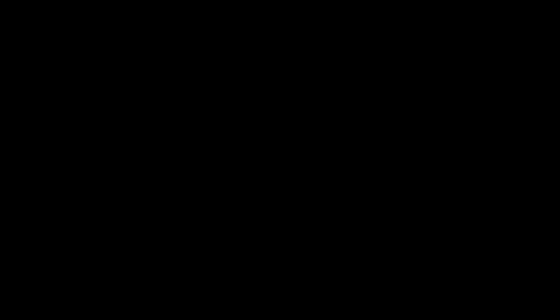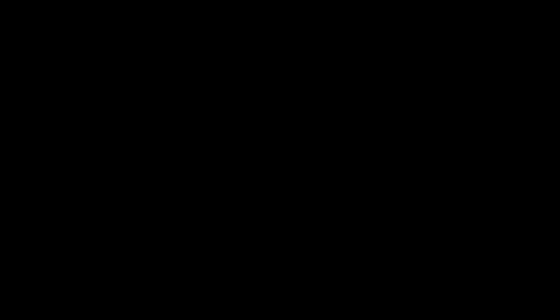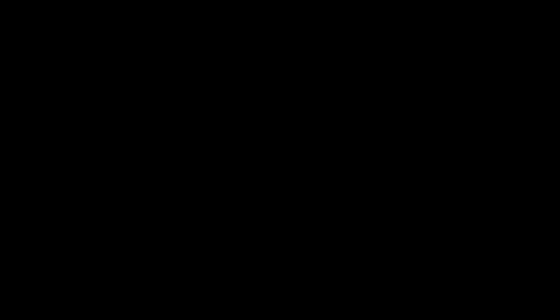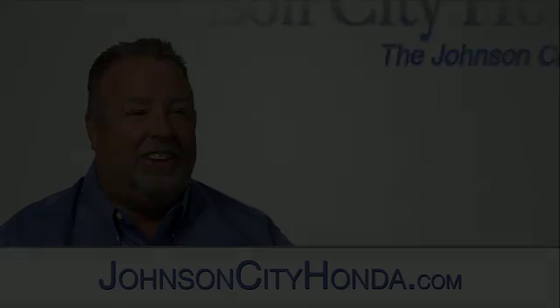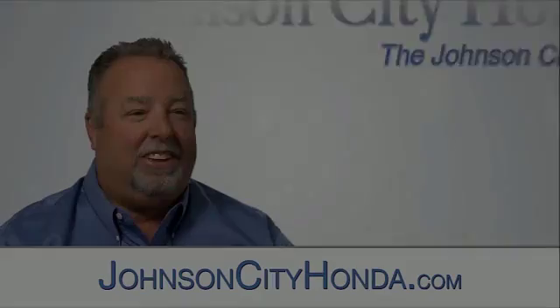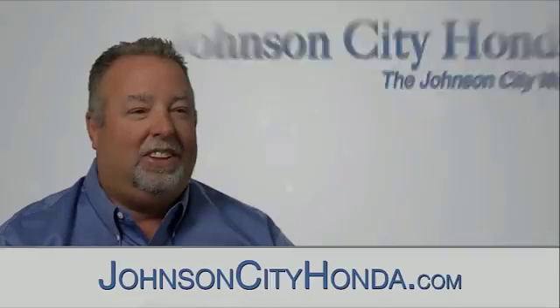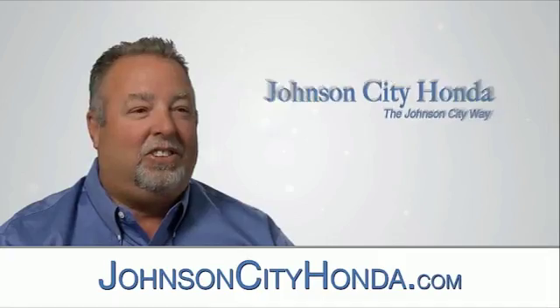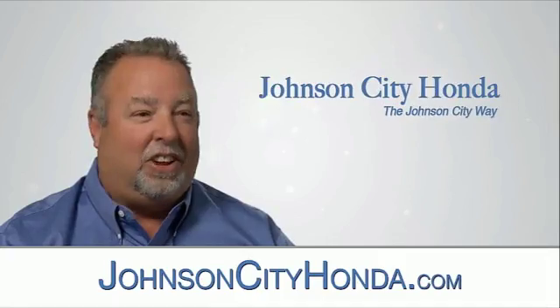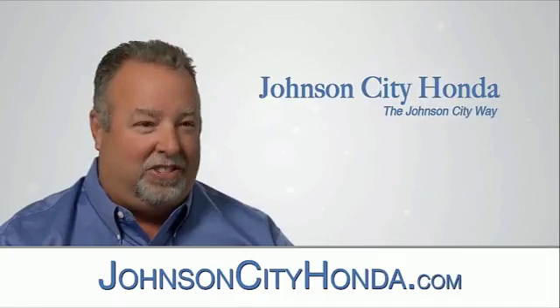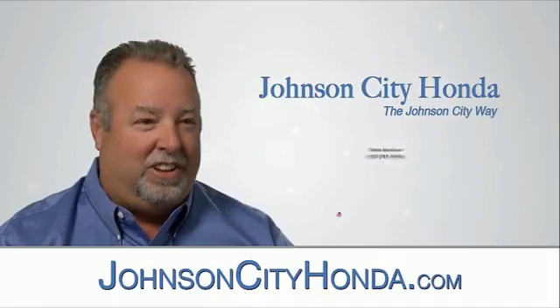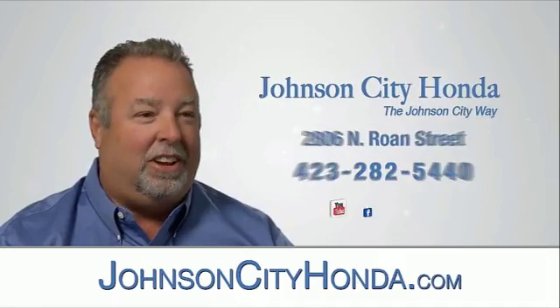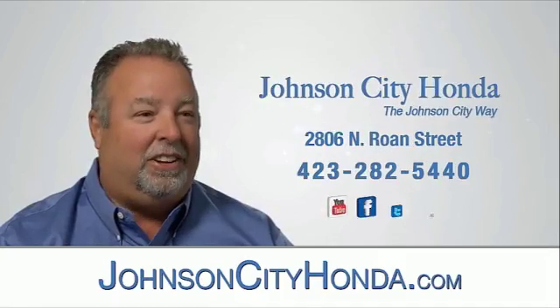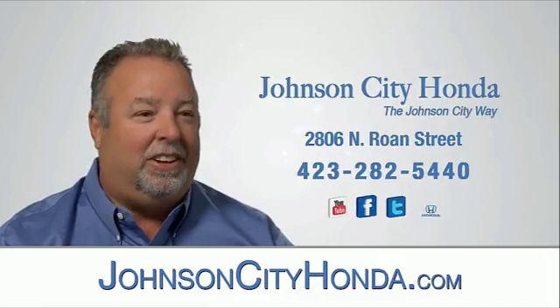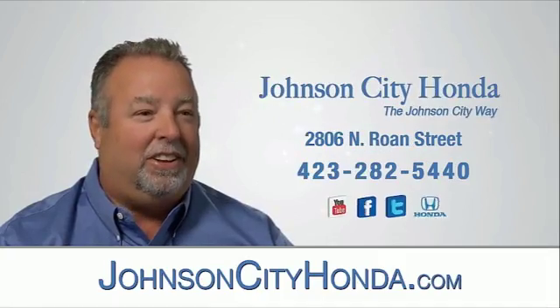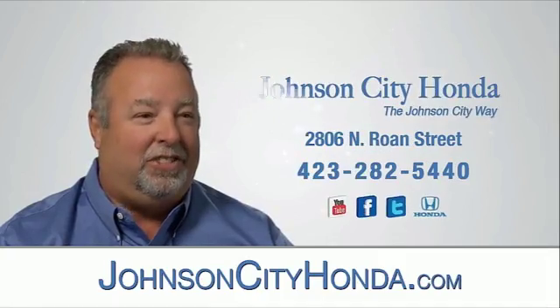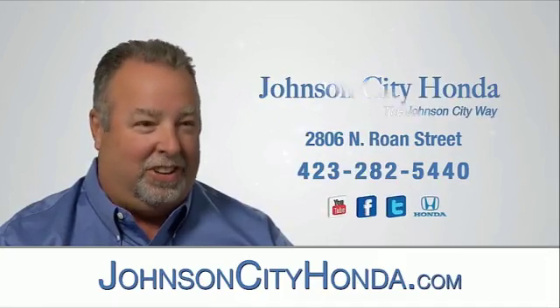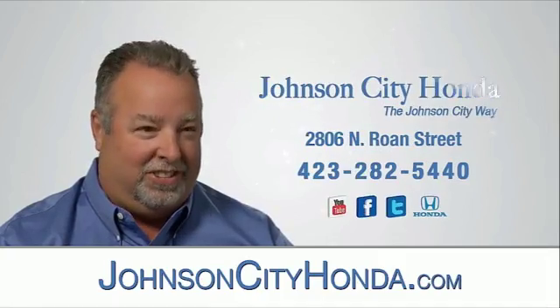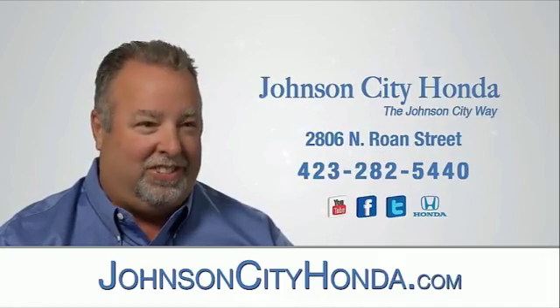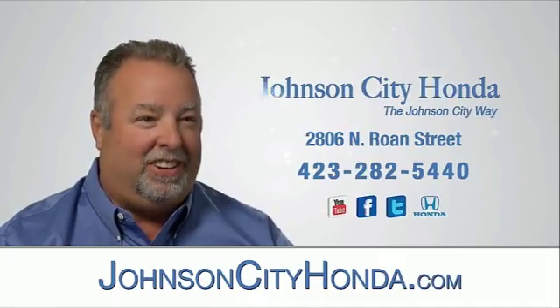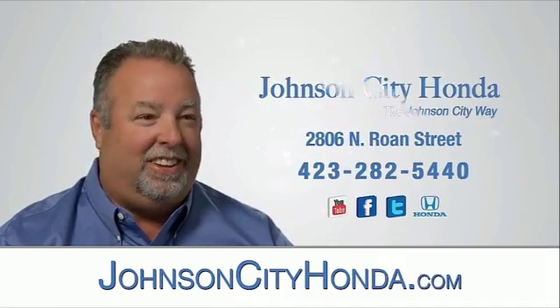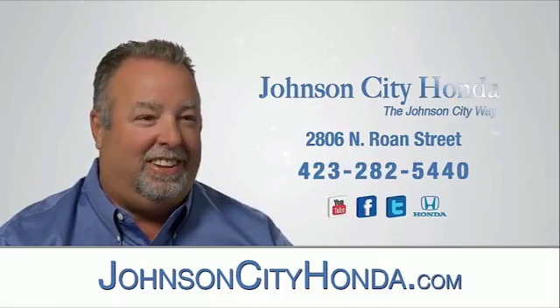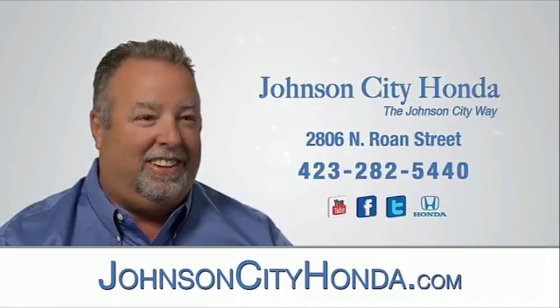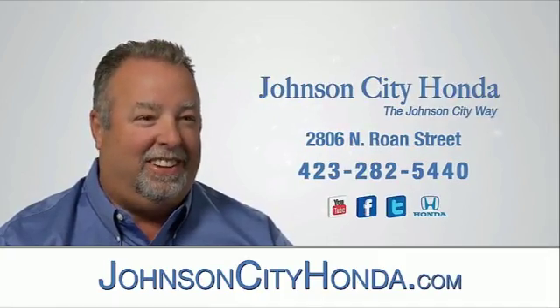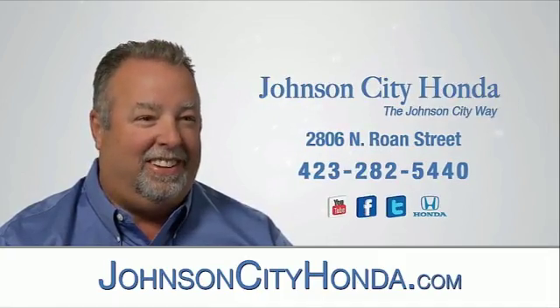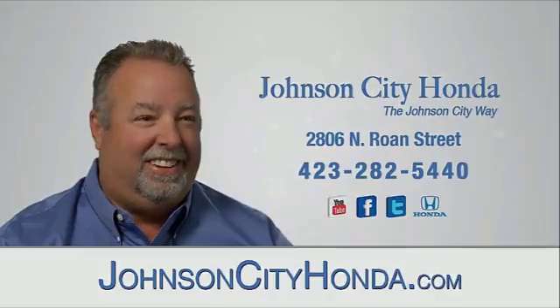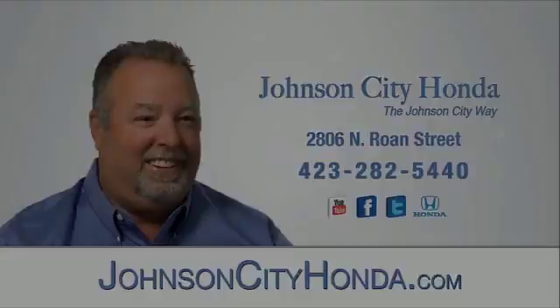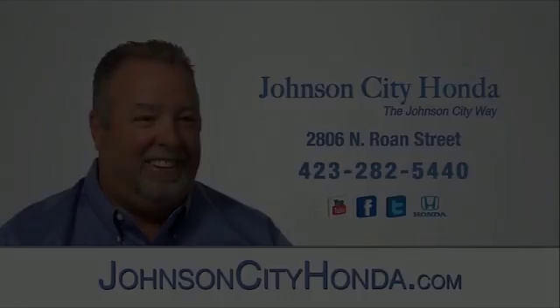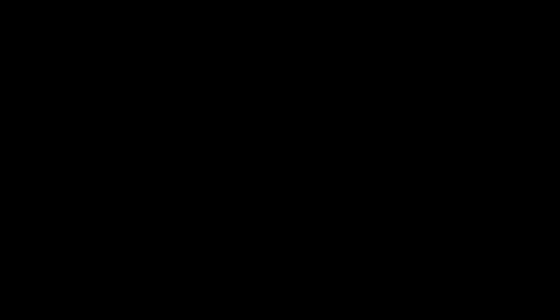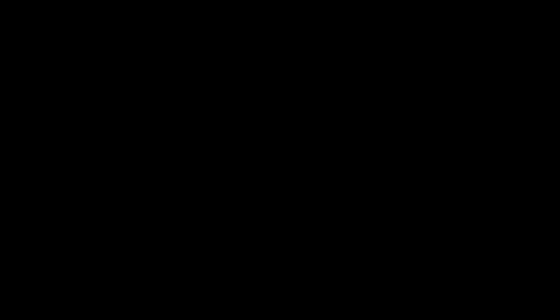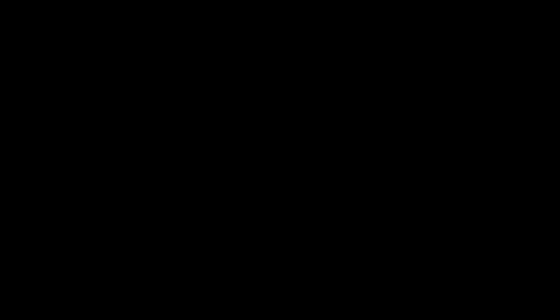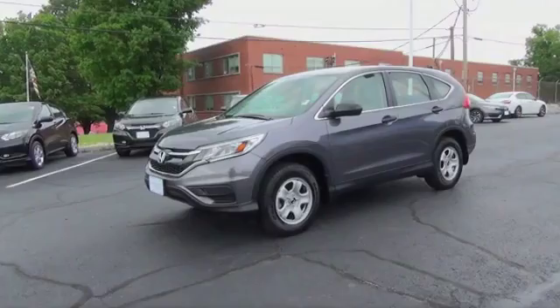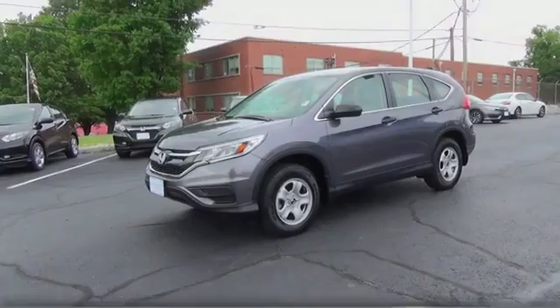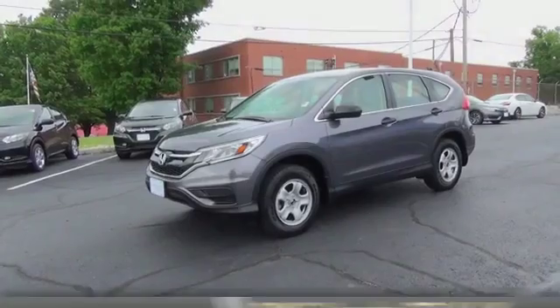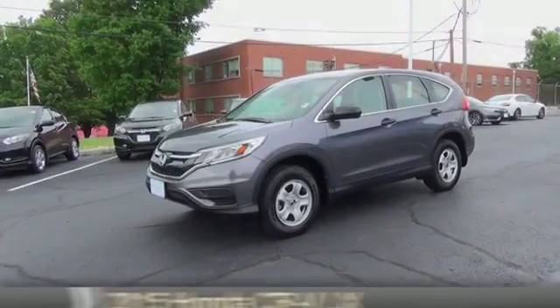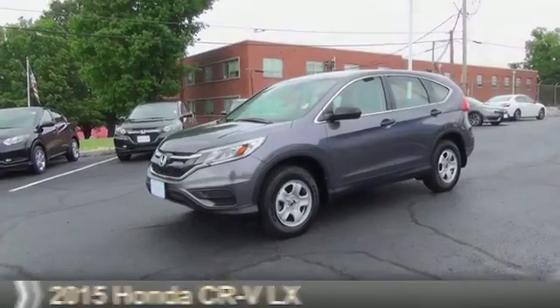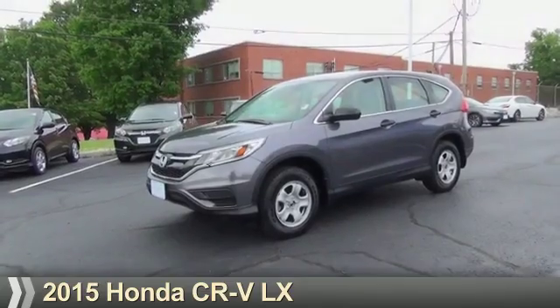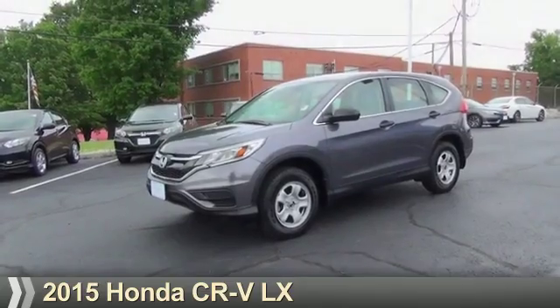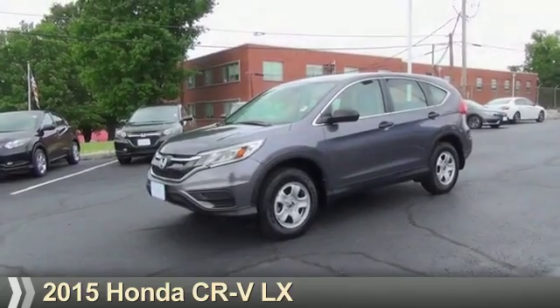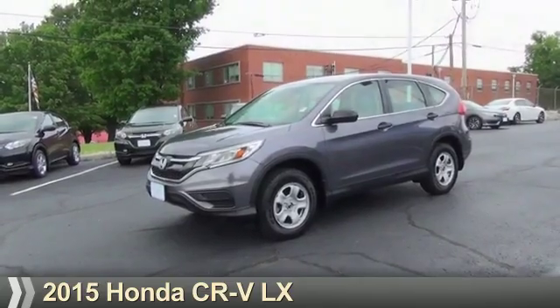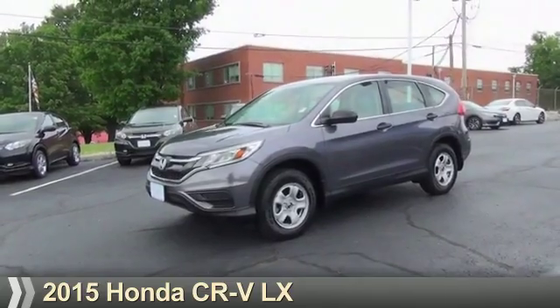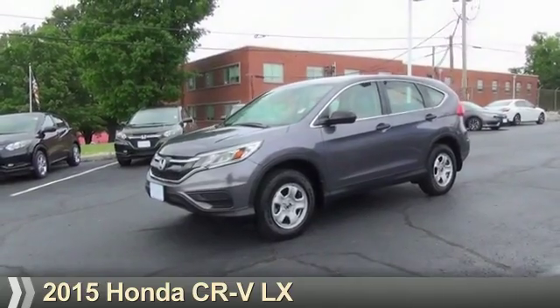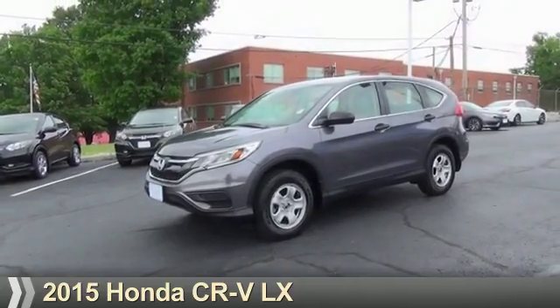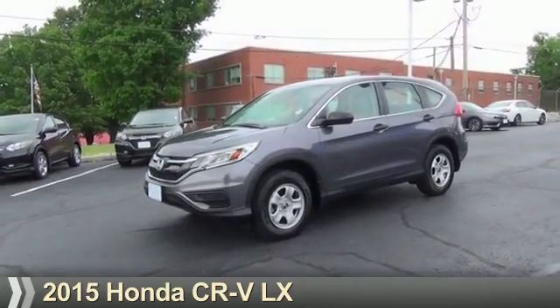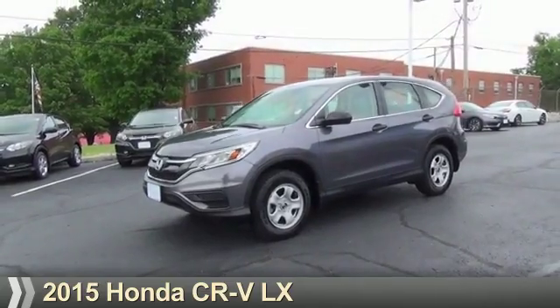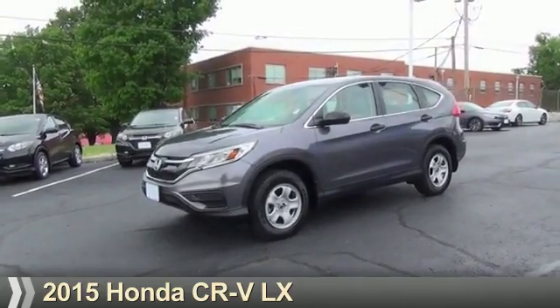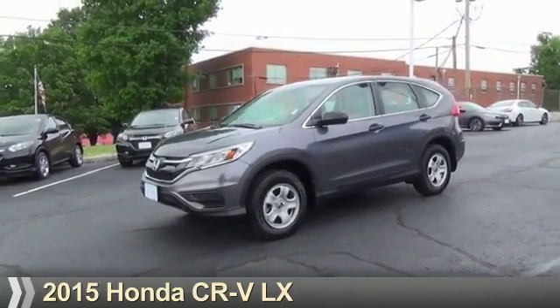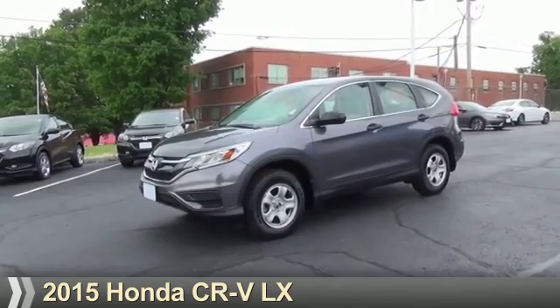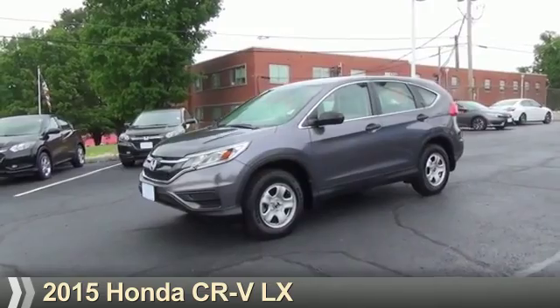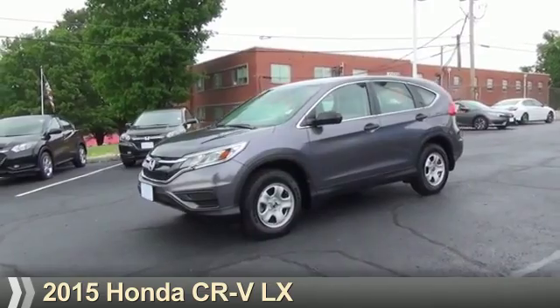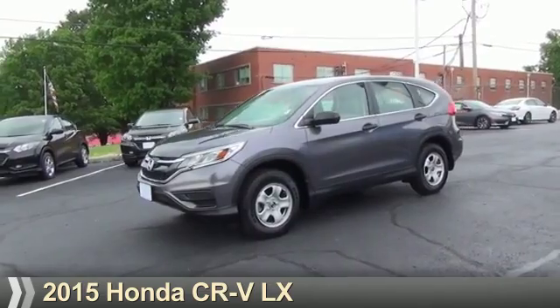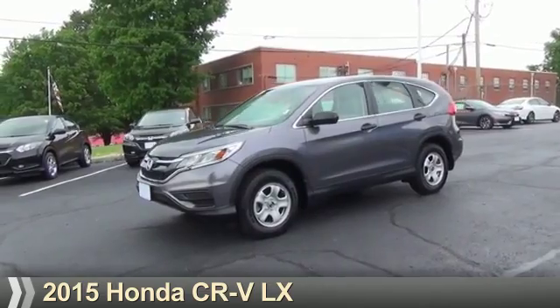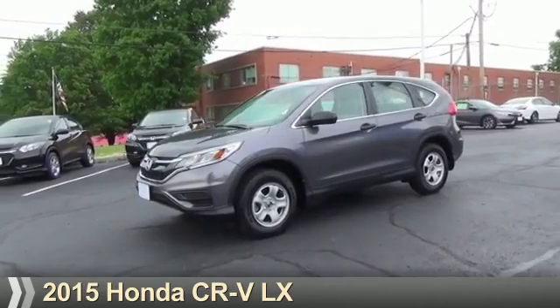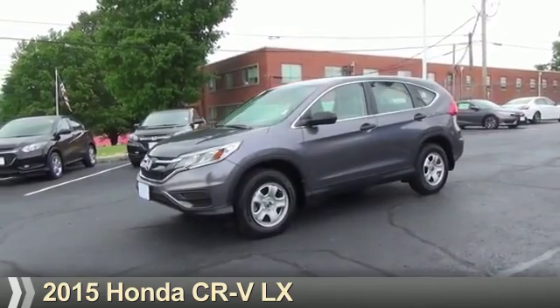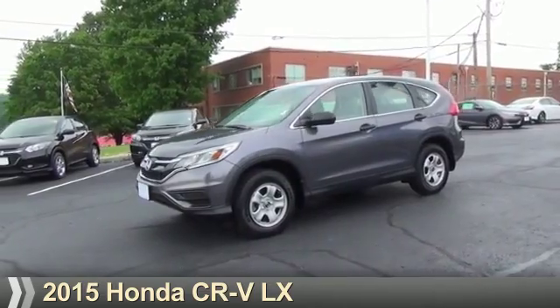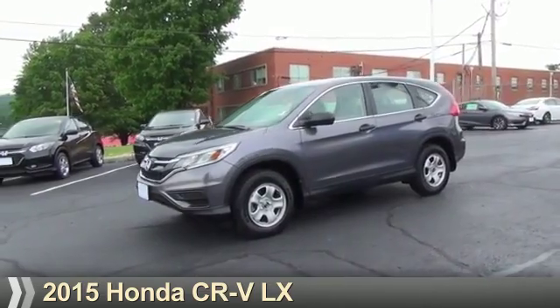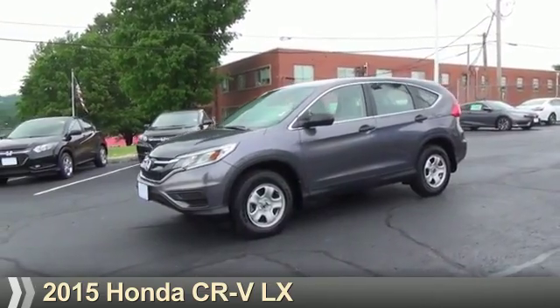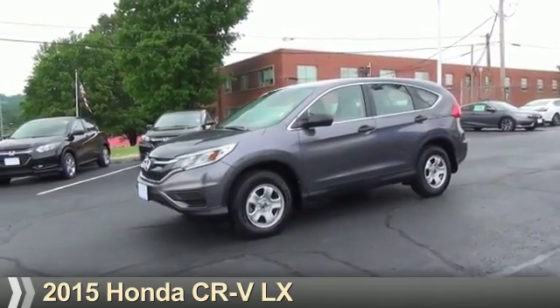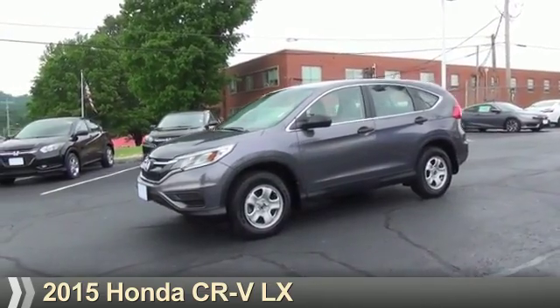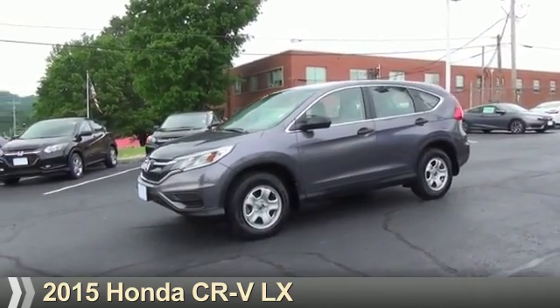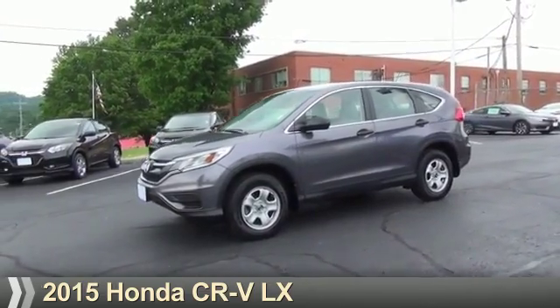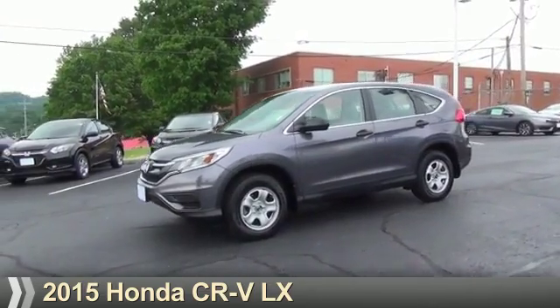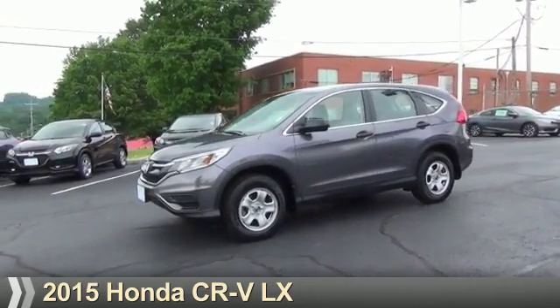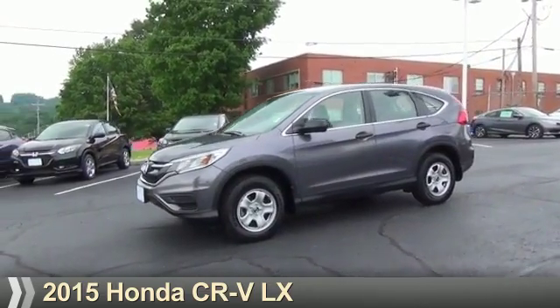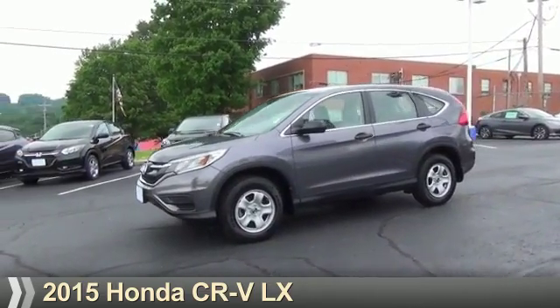Johnson City Honda, Johnson City. Presenting the 2015 Honda CR-V.